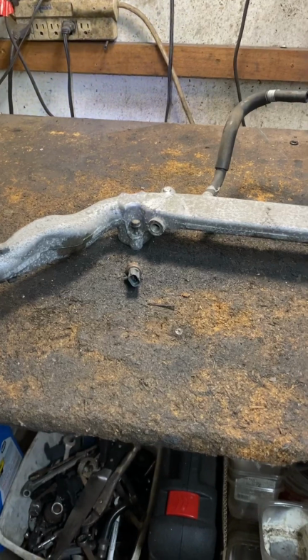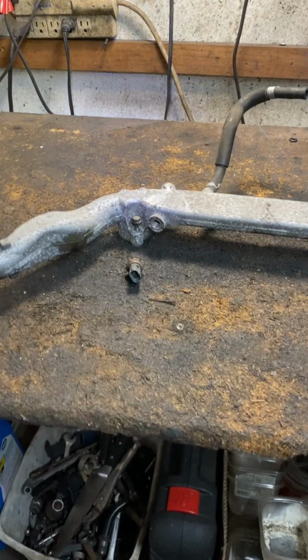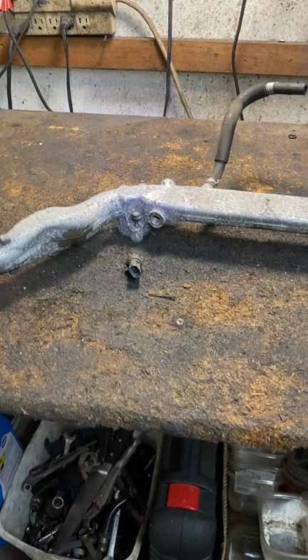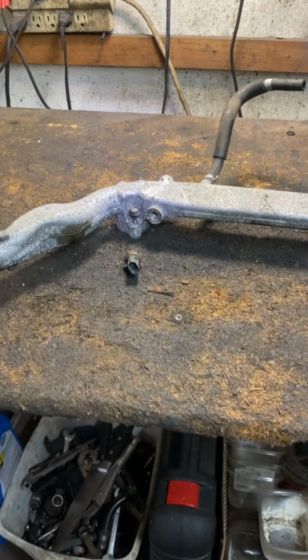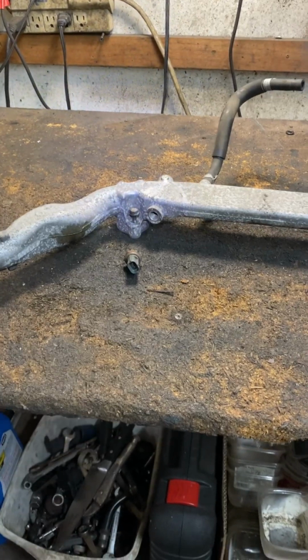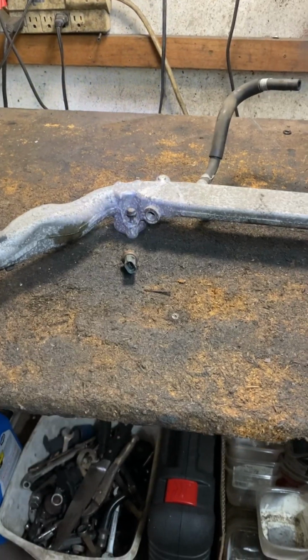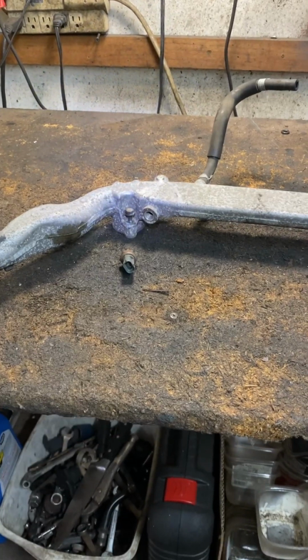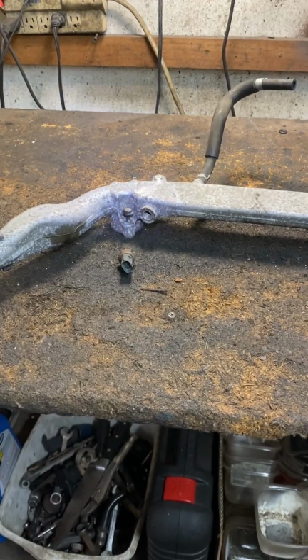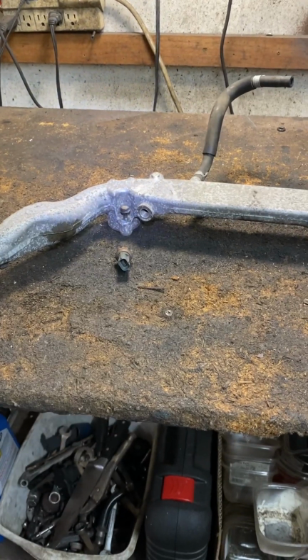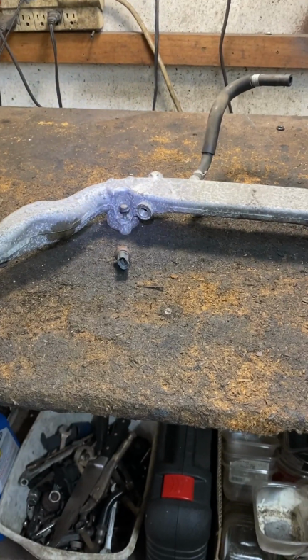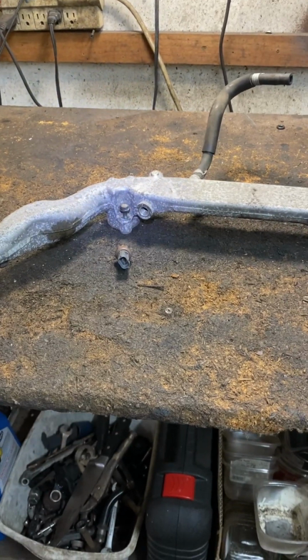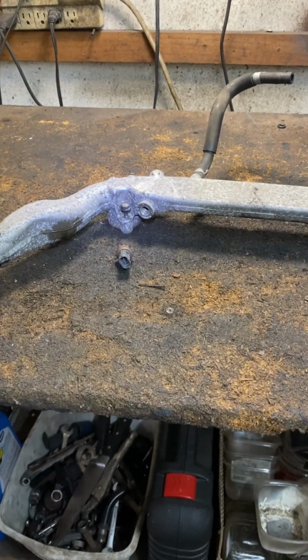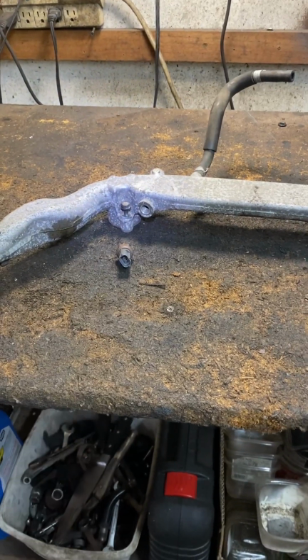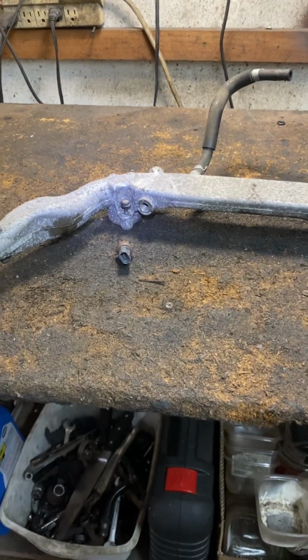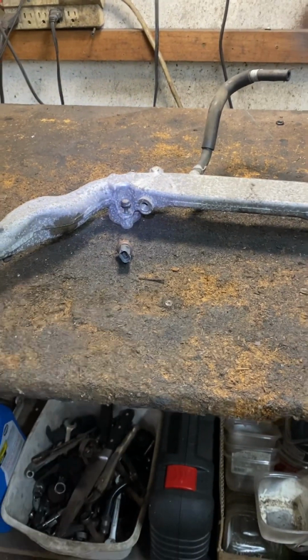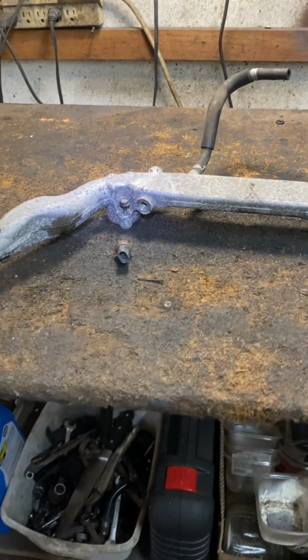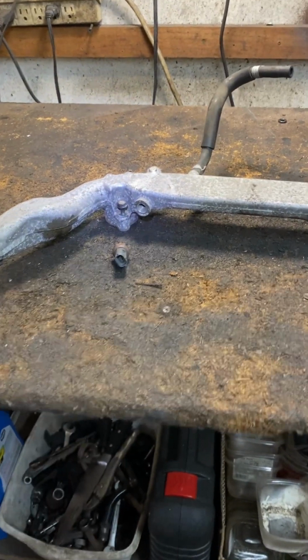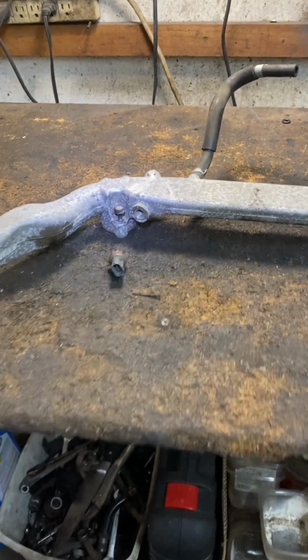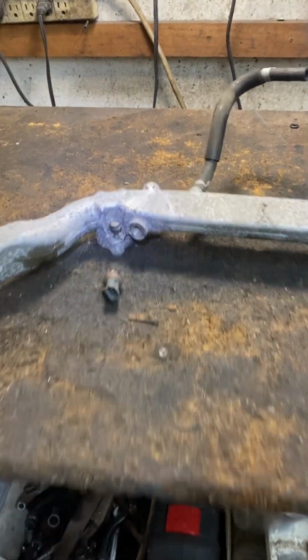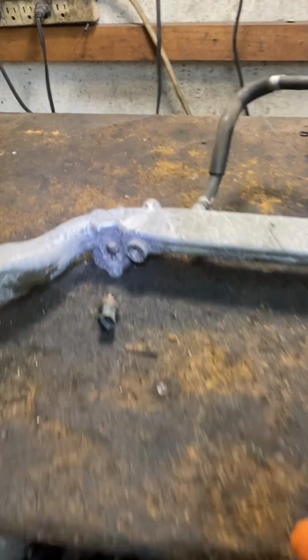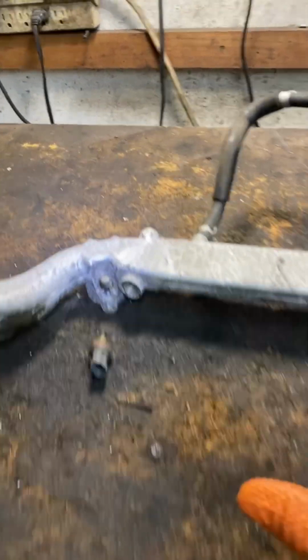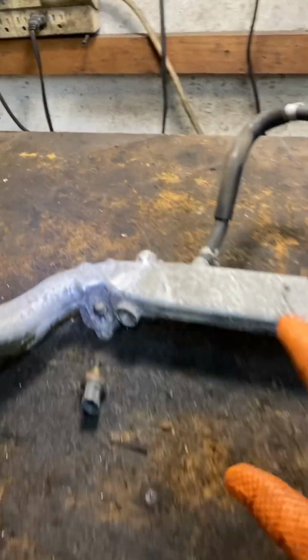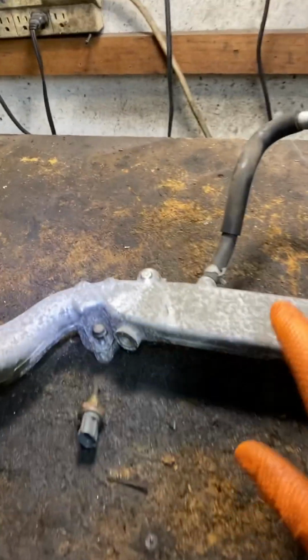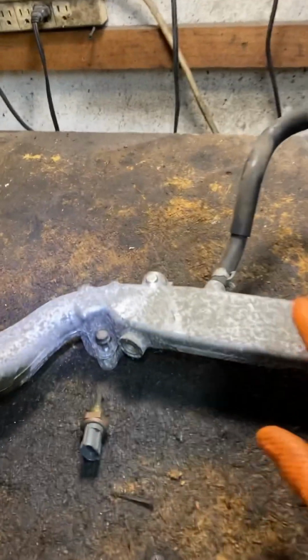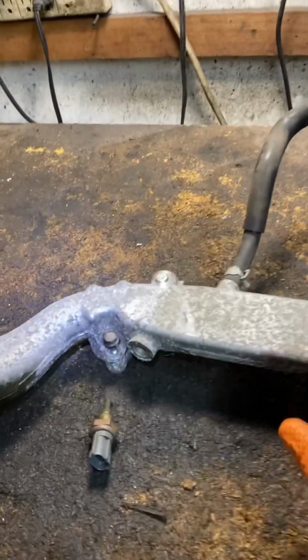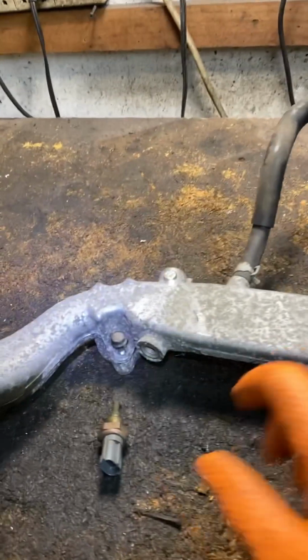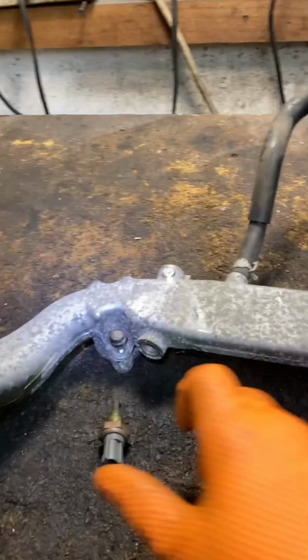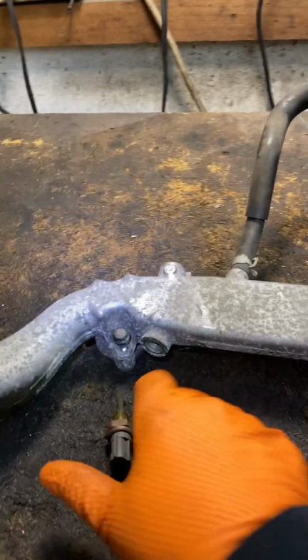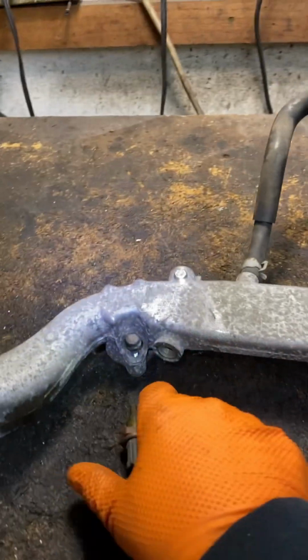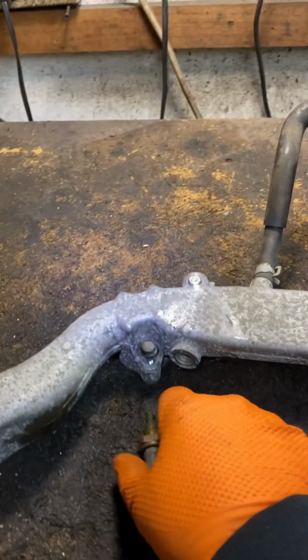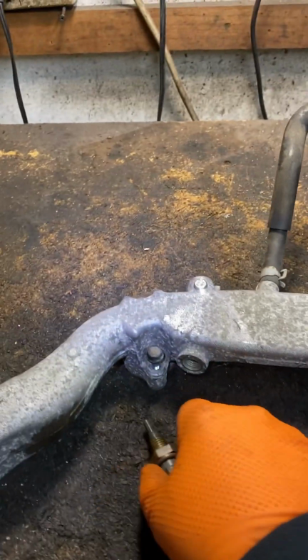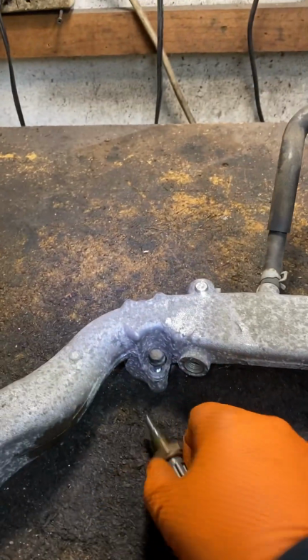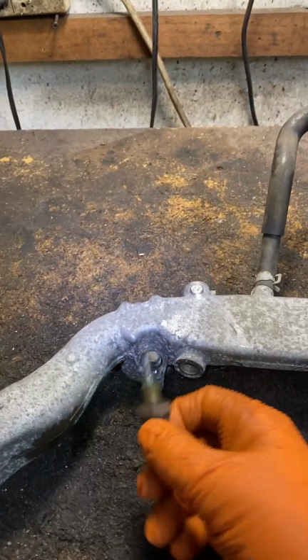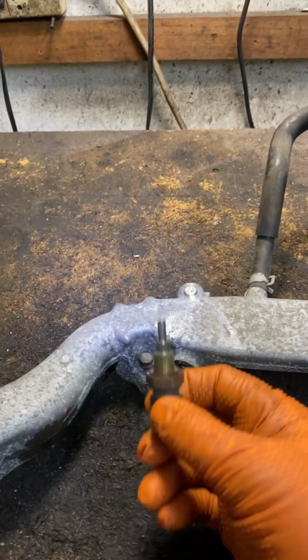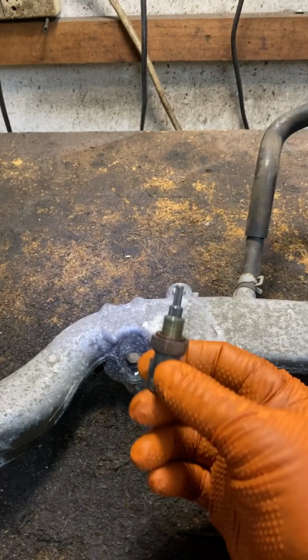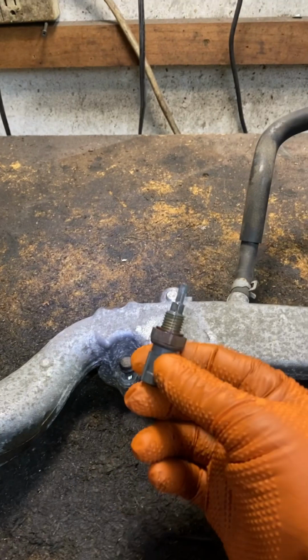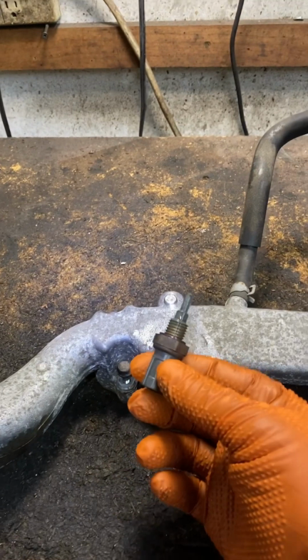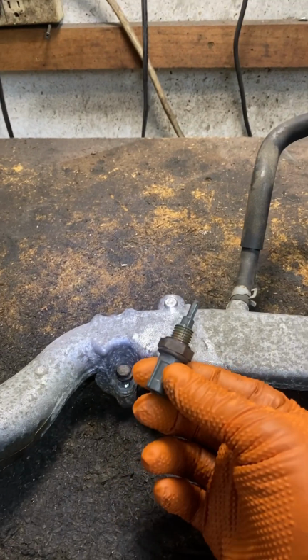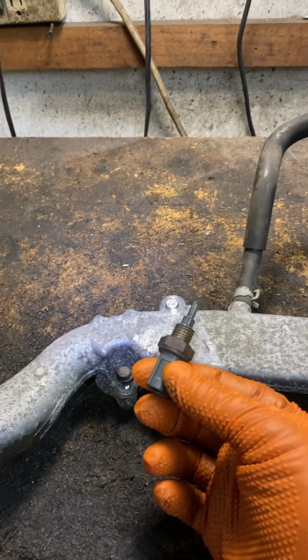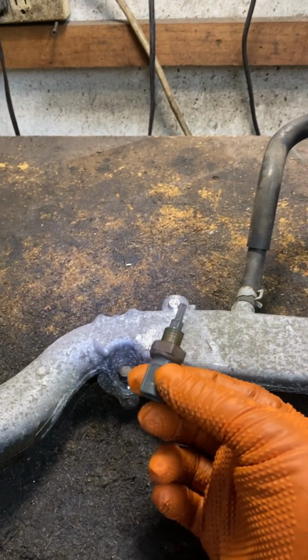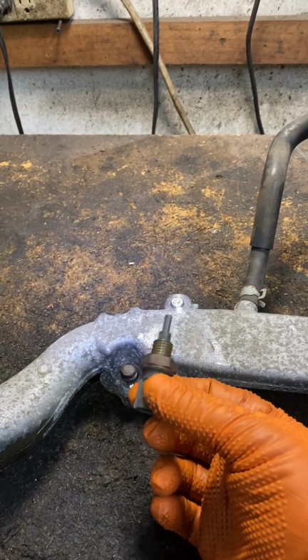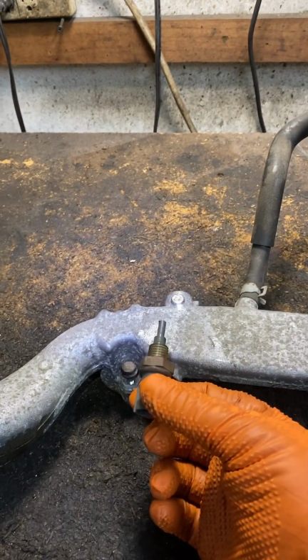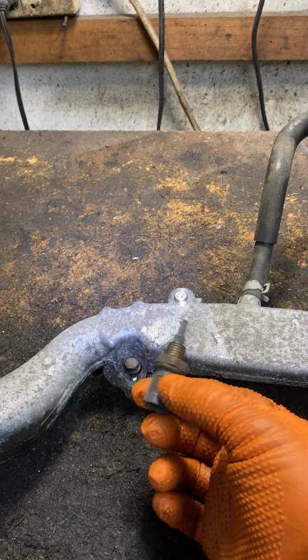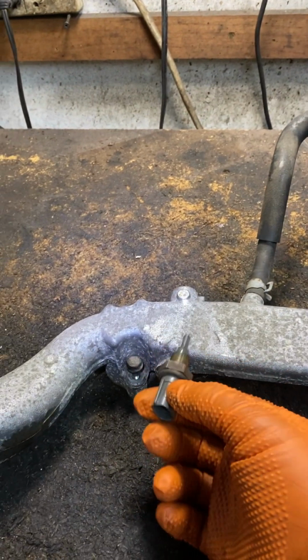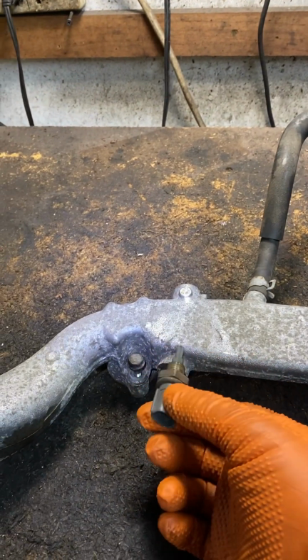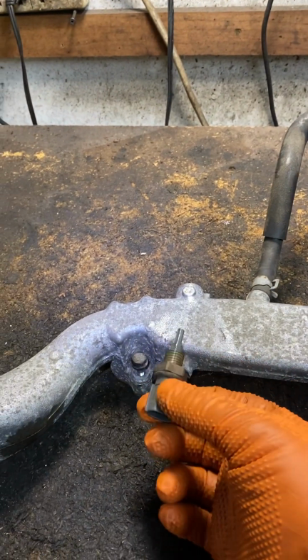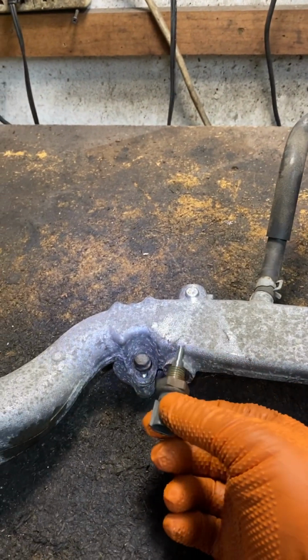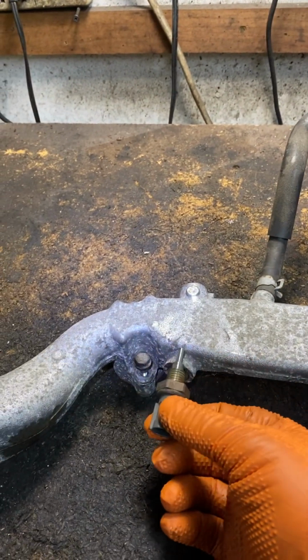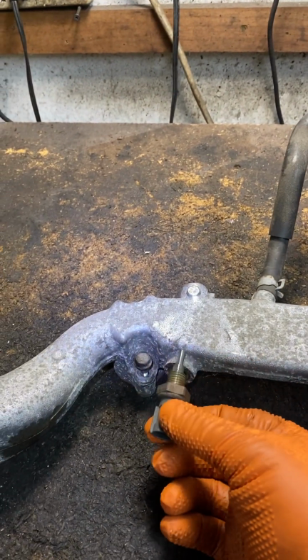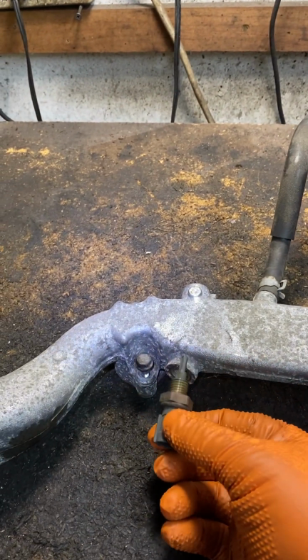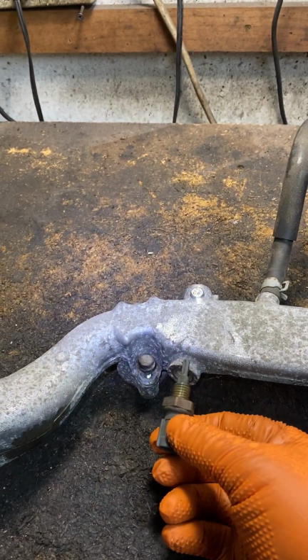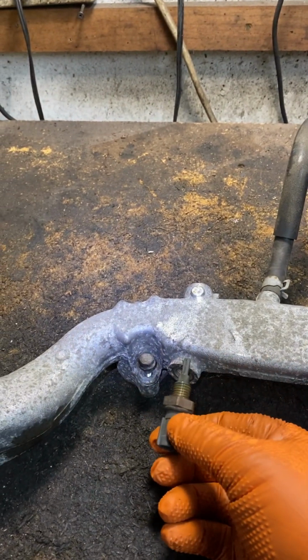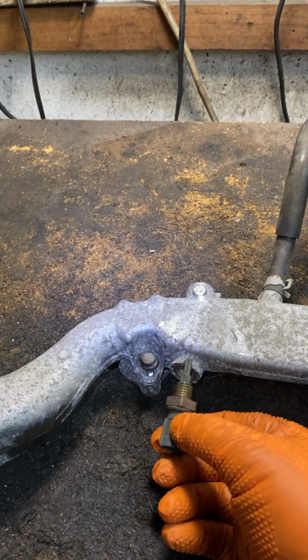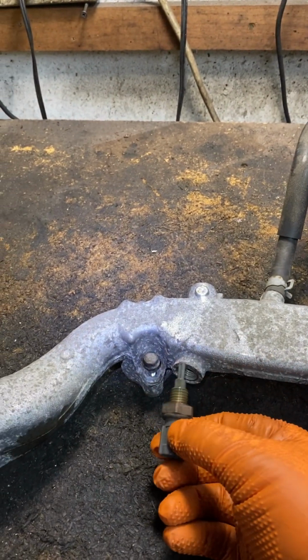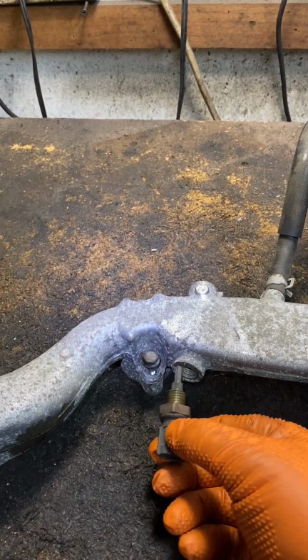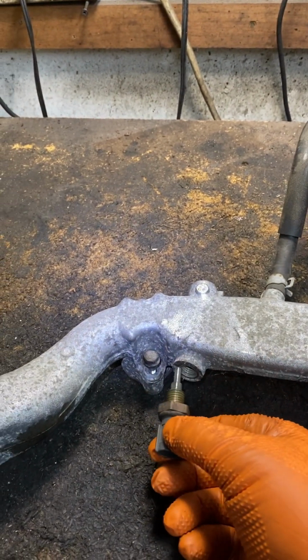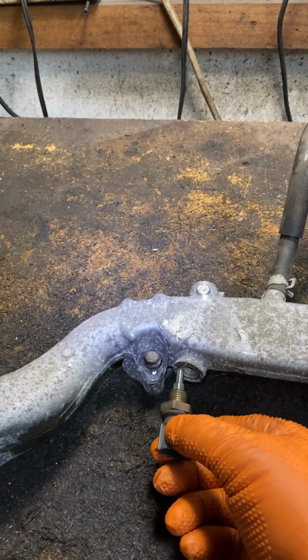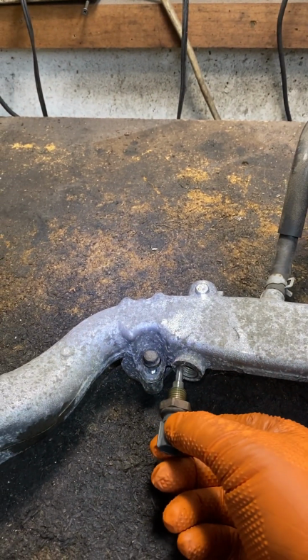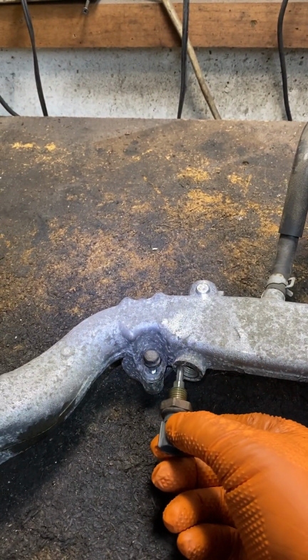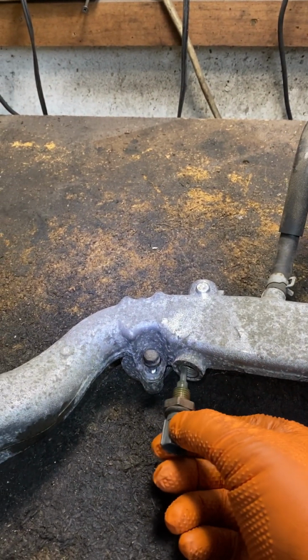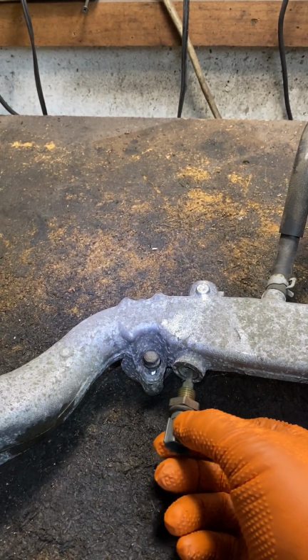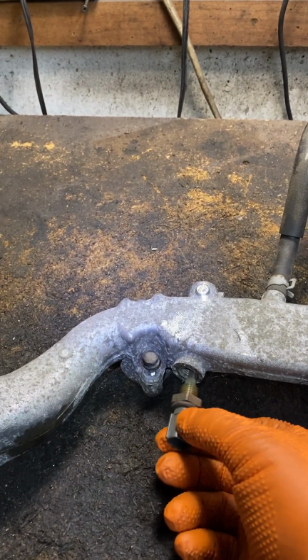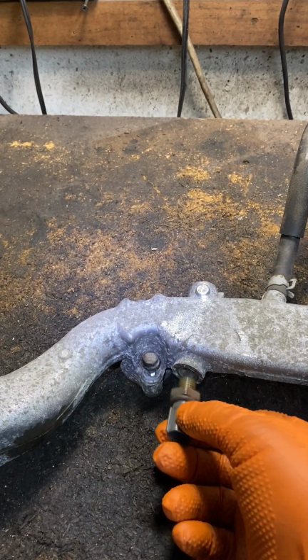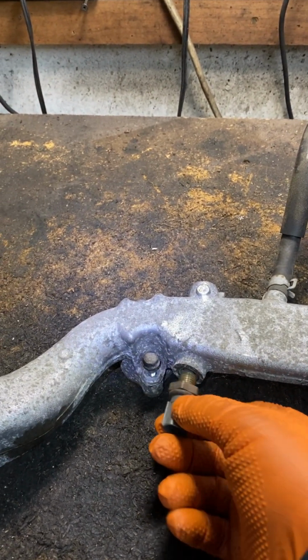Coolant temperature sensor — what it is and what it does in a vehicle. It's exactly that: it's a coolant temperature sensor.